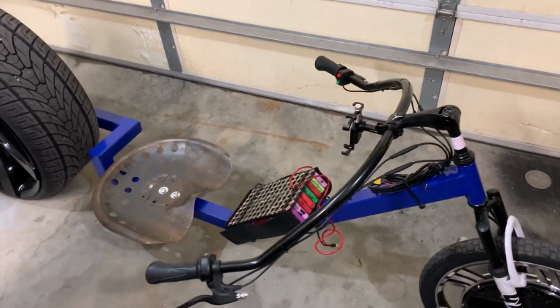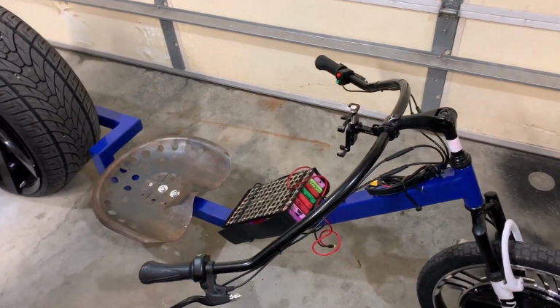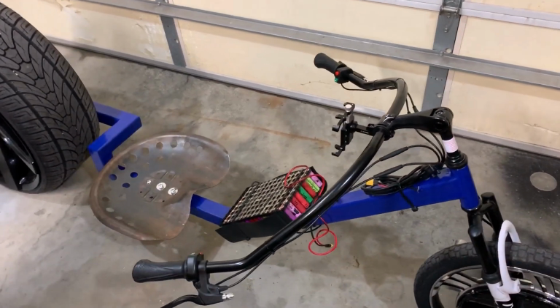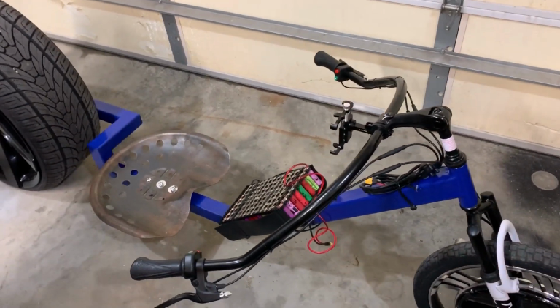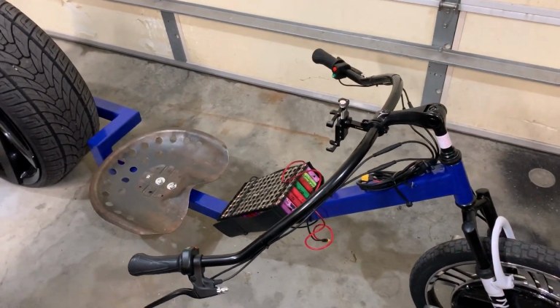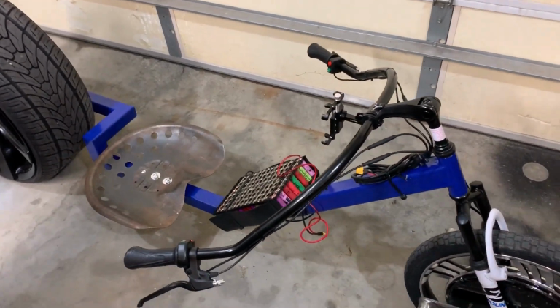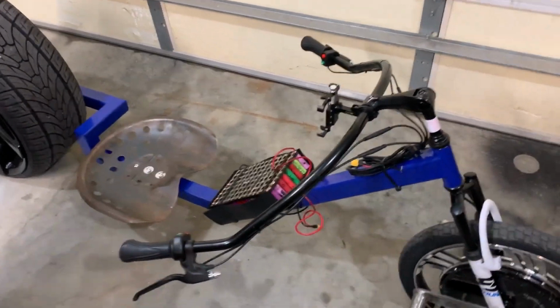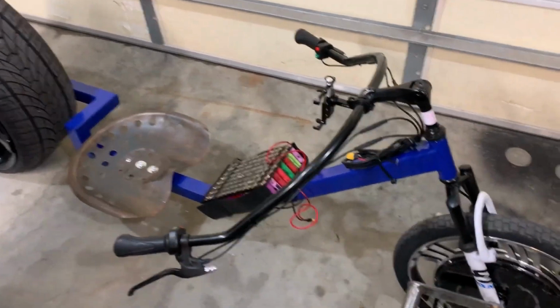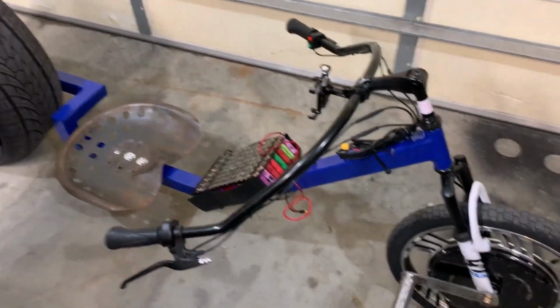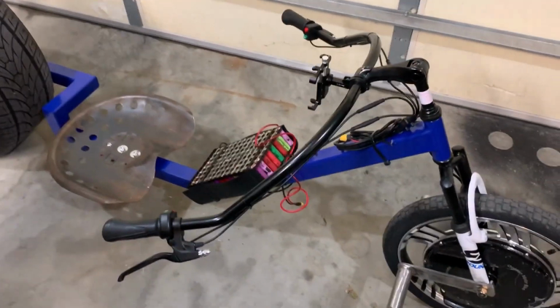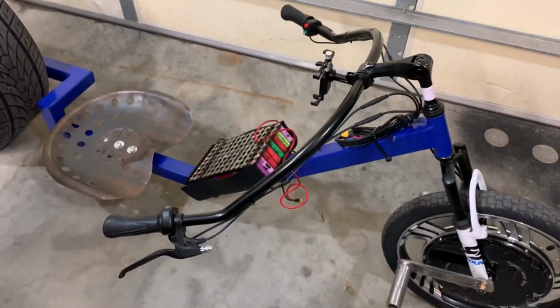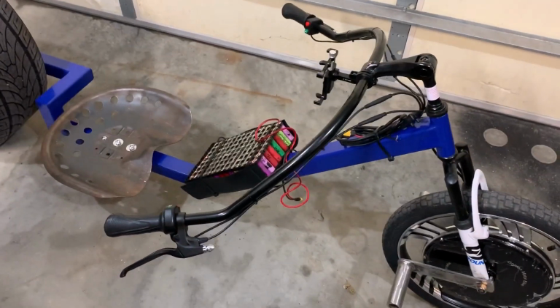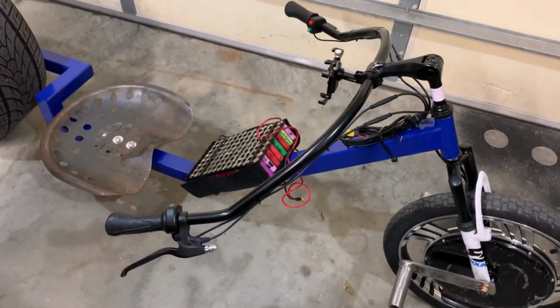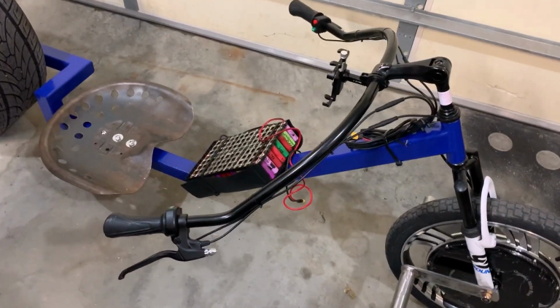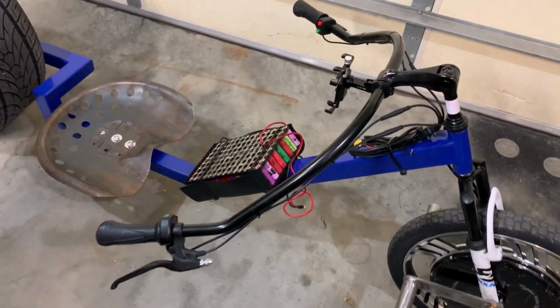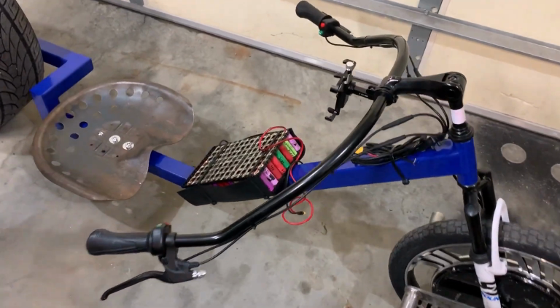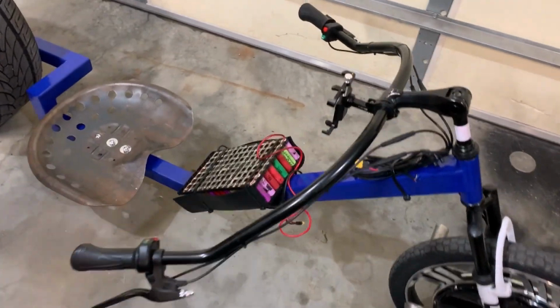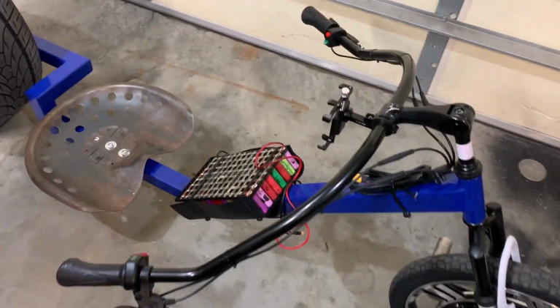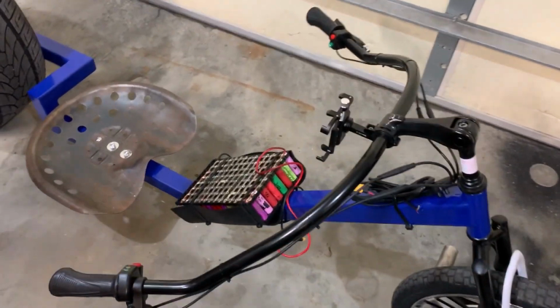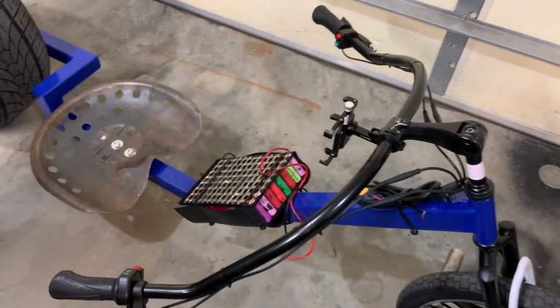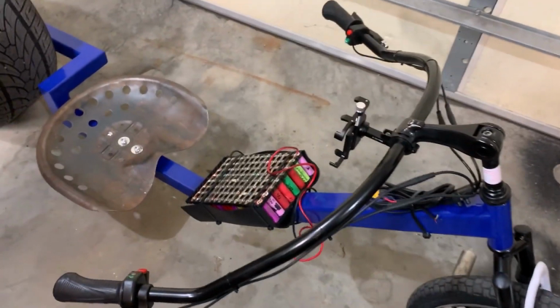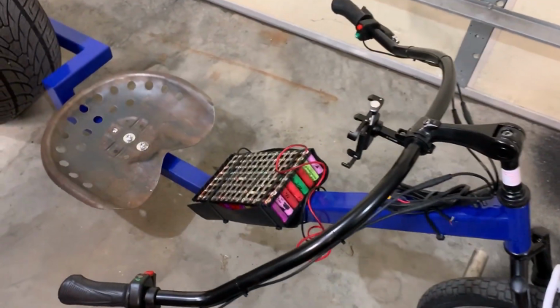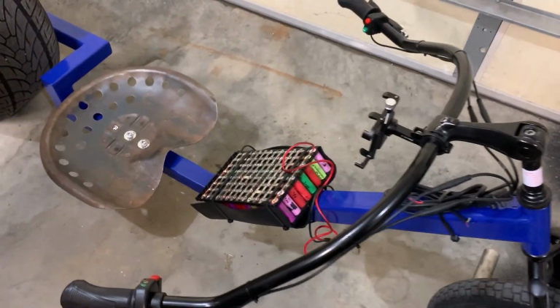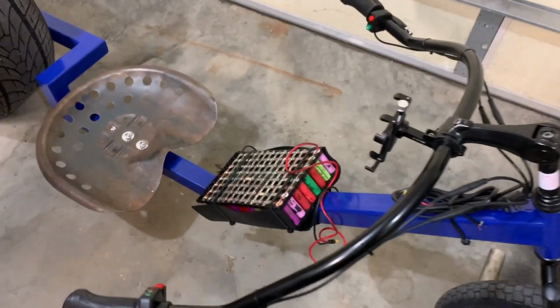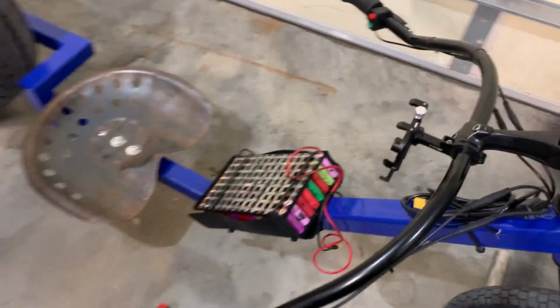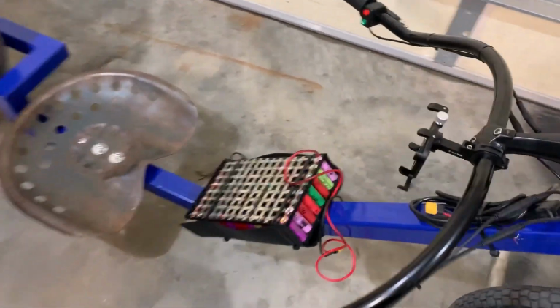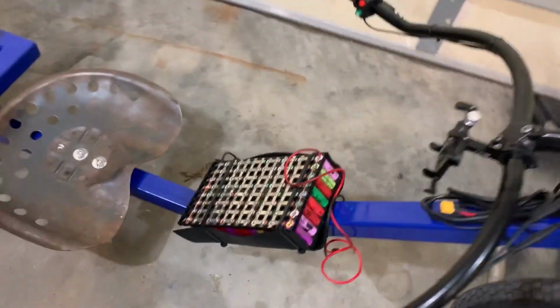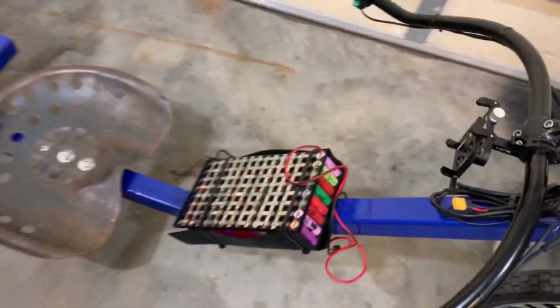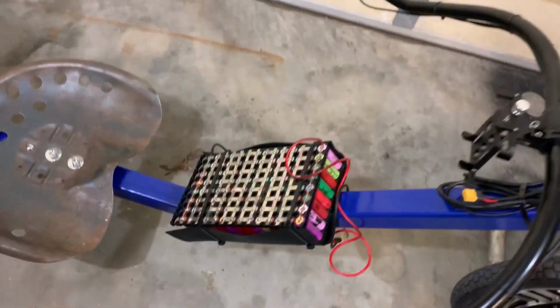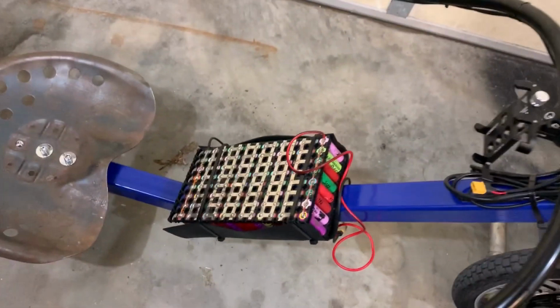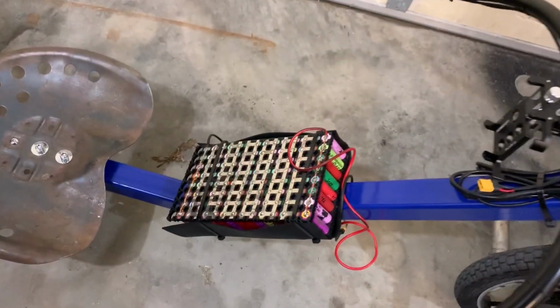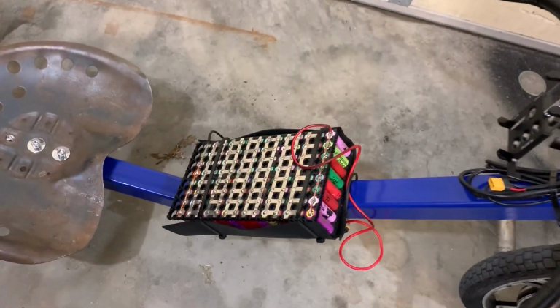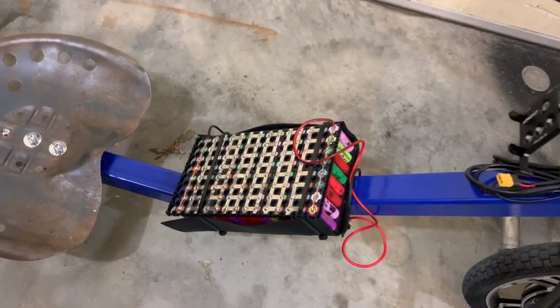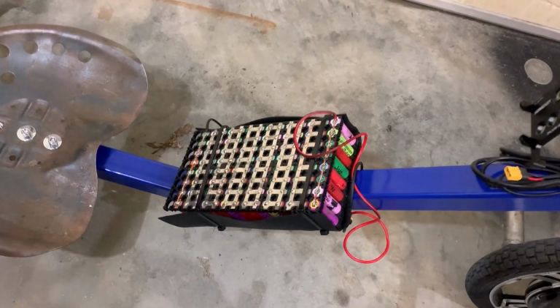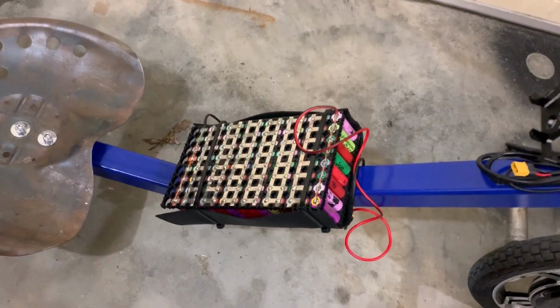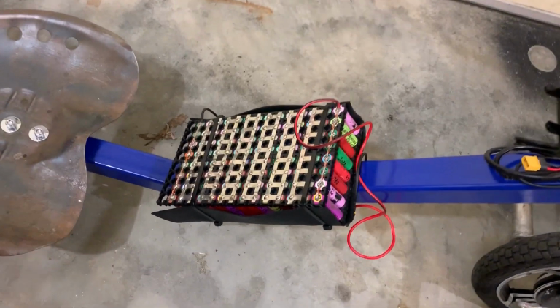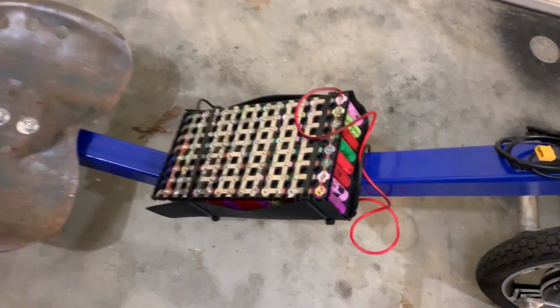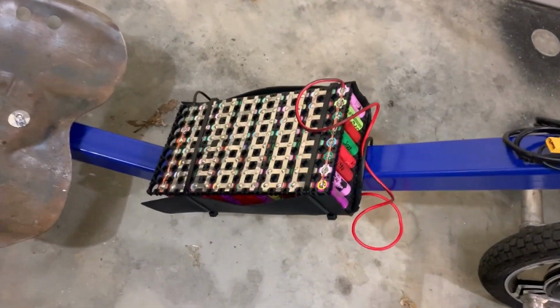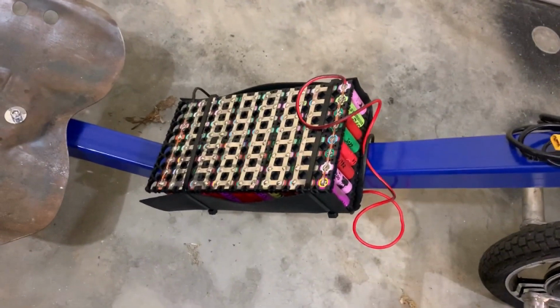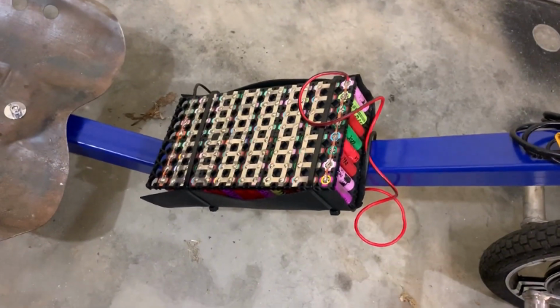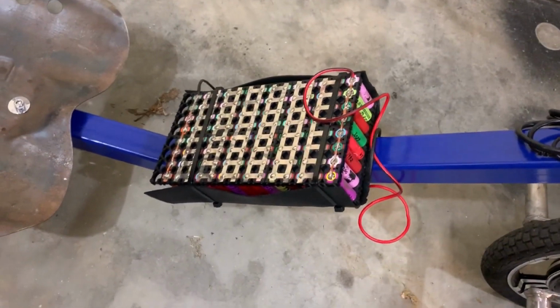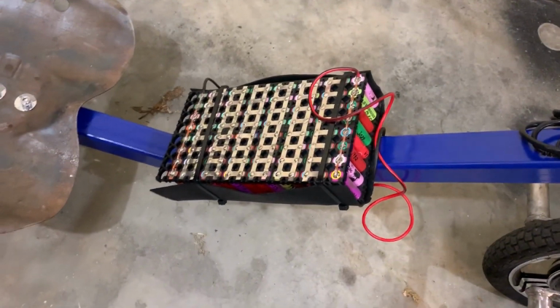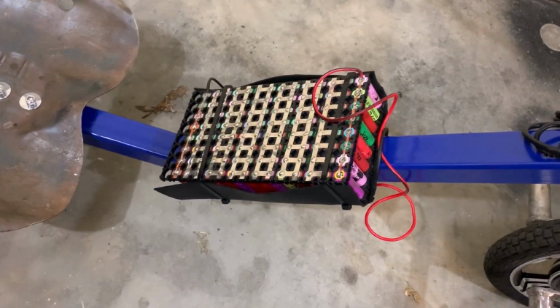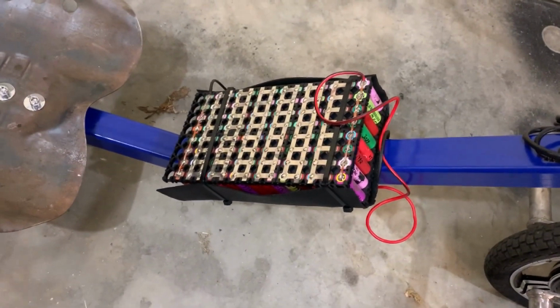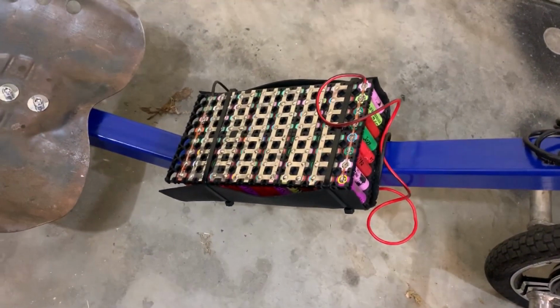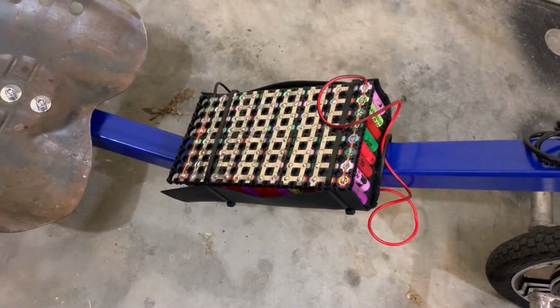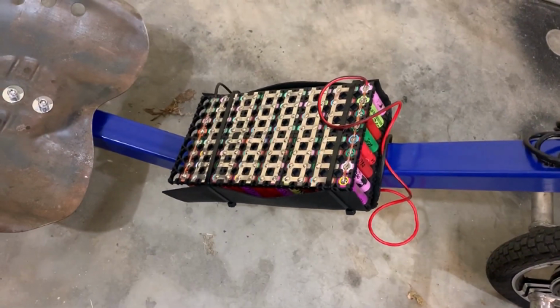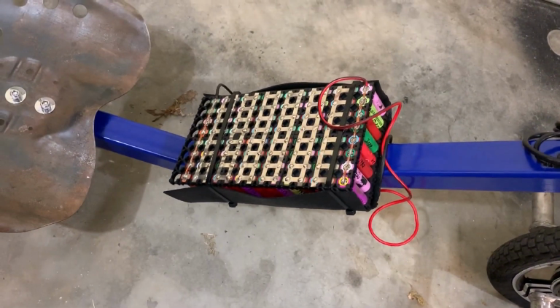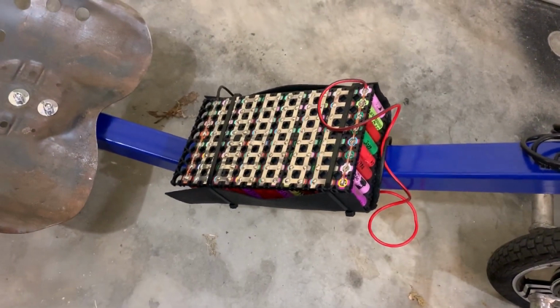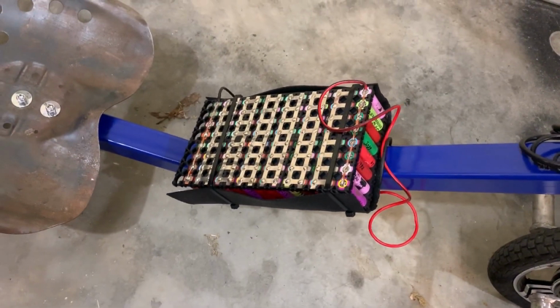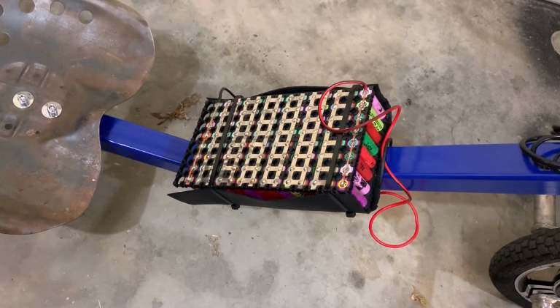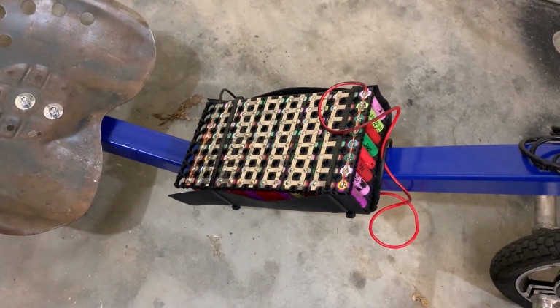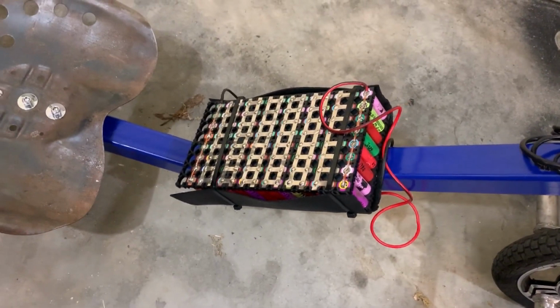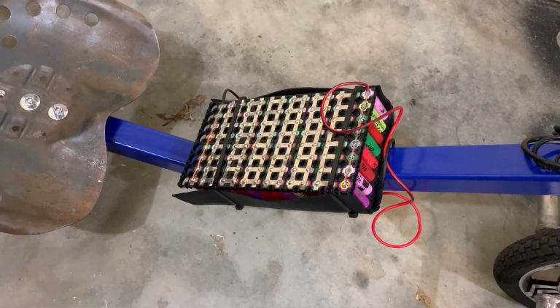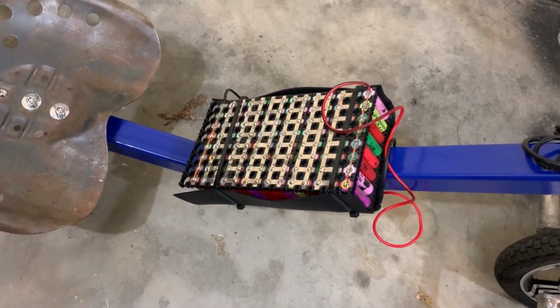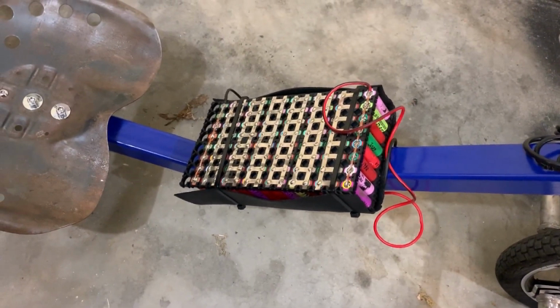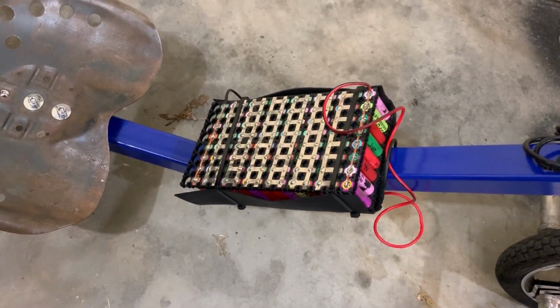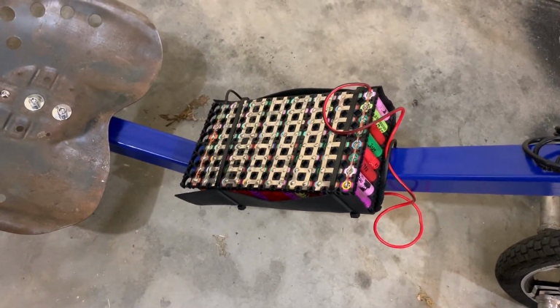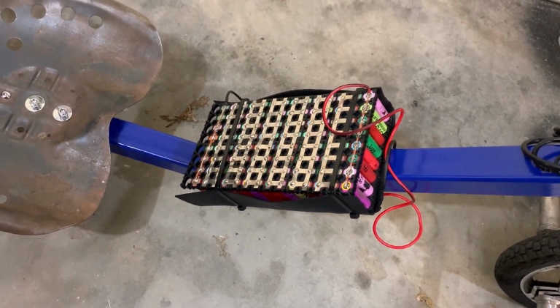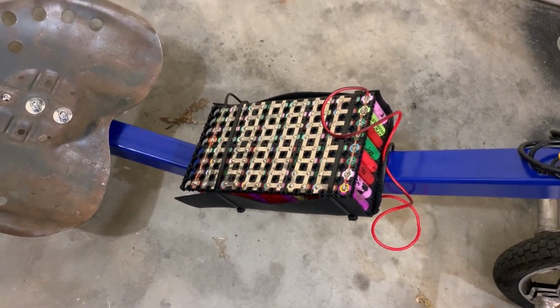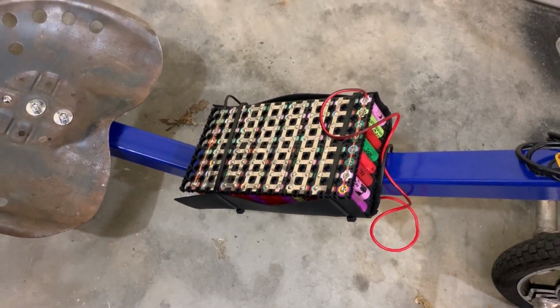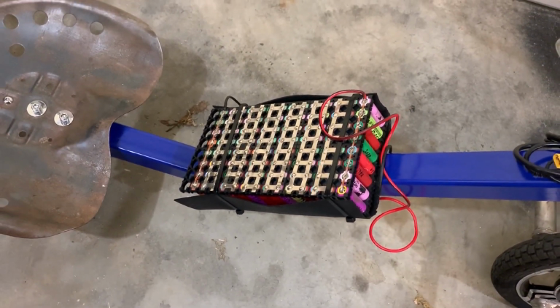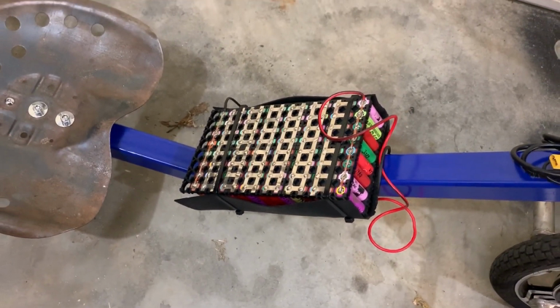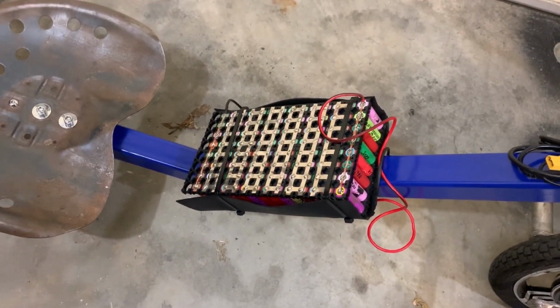I'm done with 18650s from recycled laptop batteries, currently in a 14s 8 parallel setup.